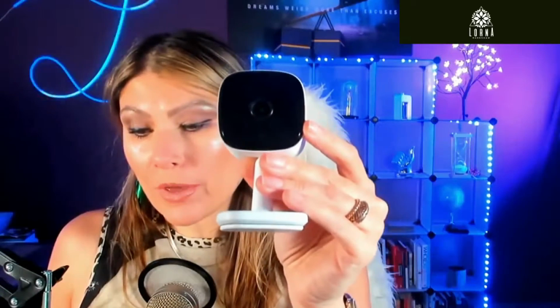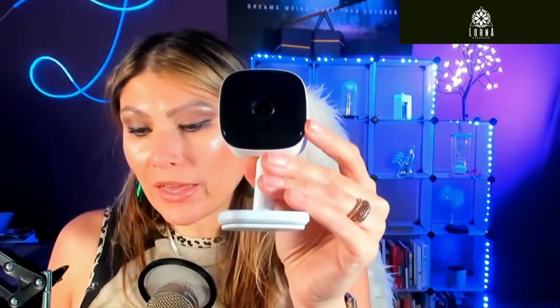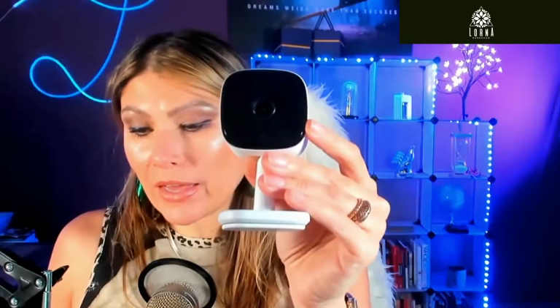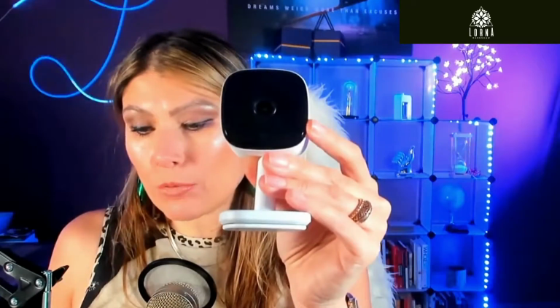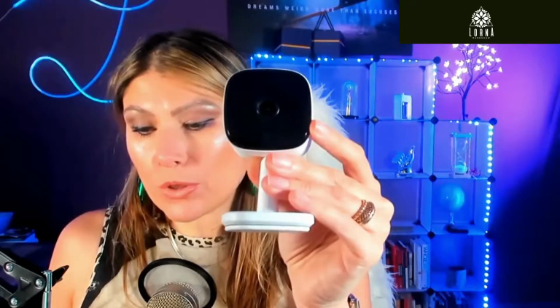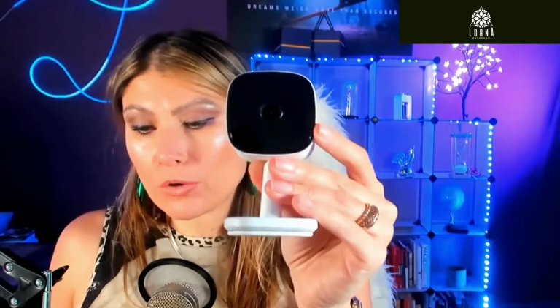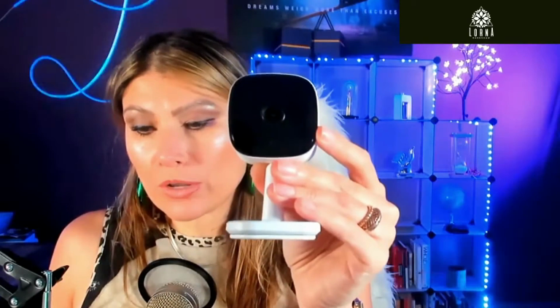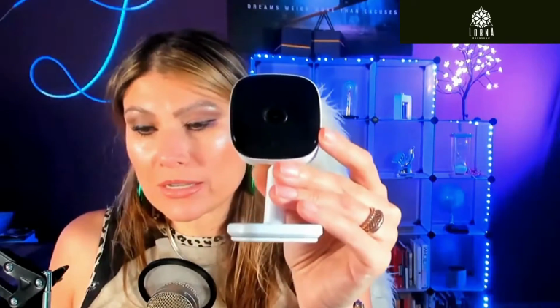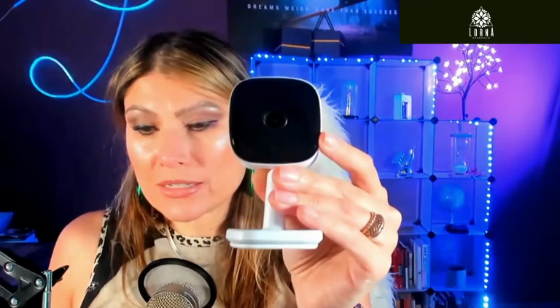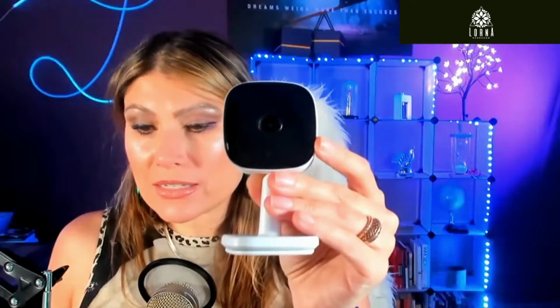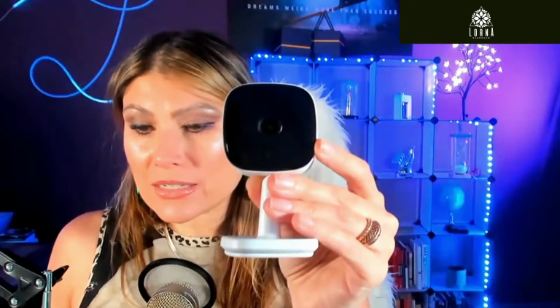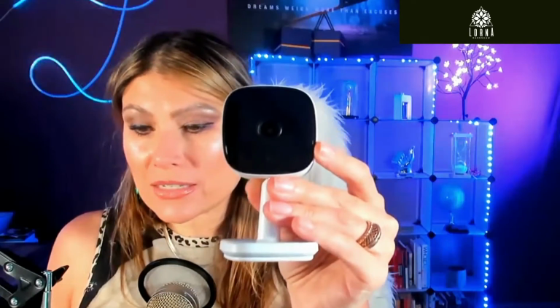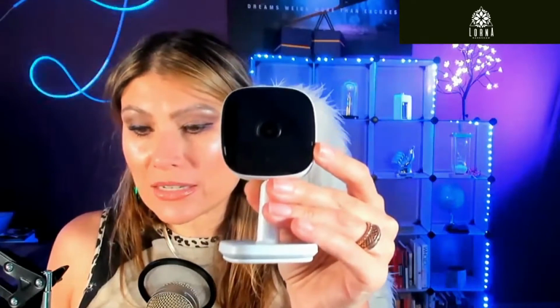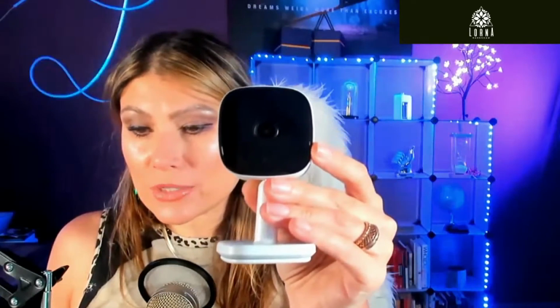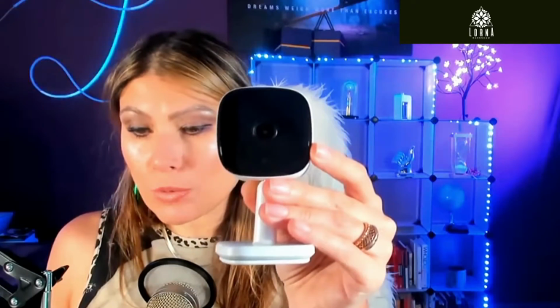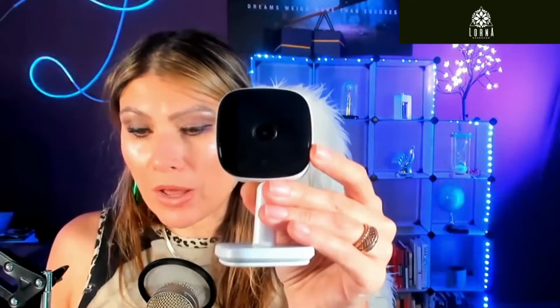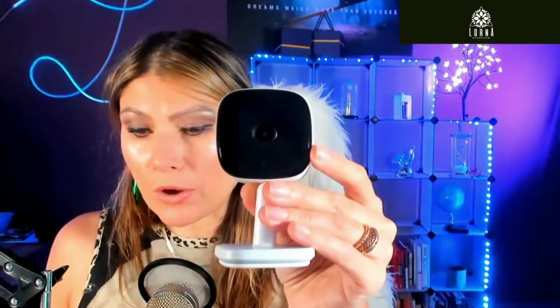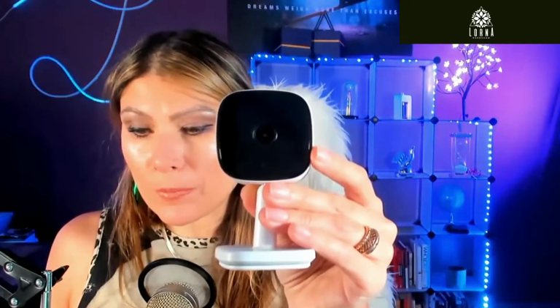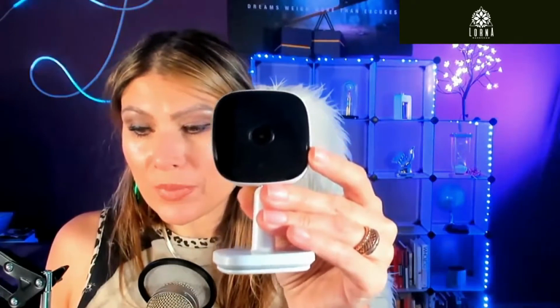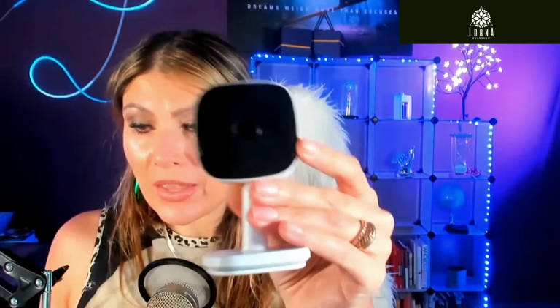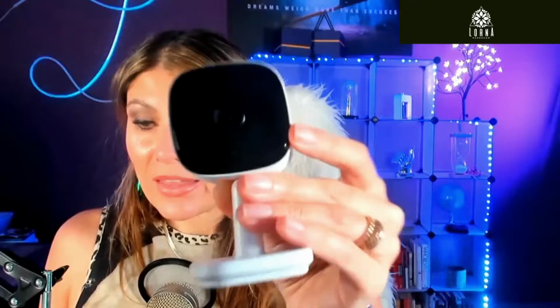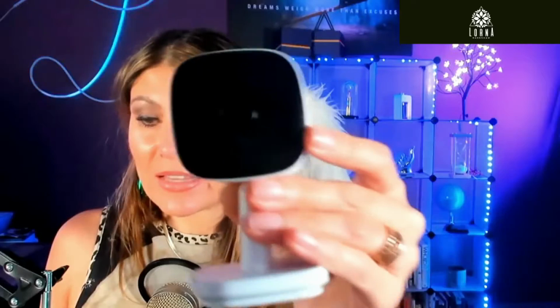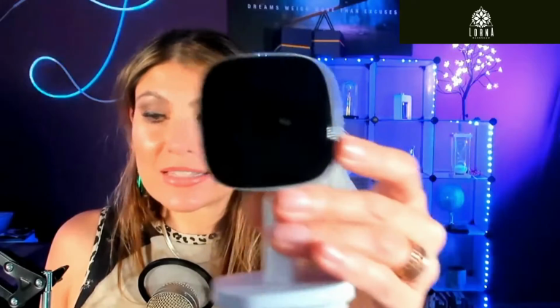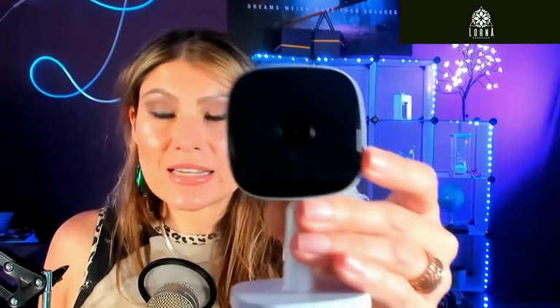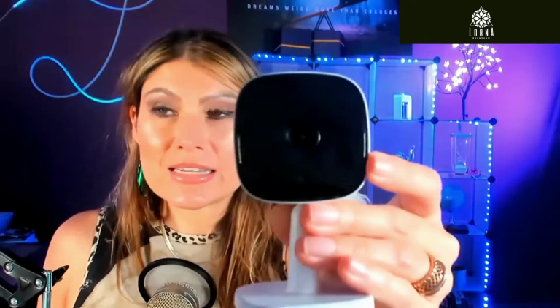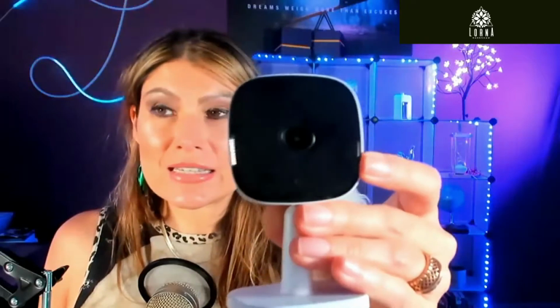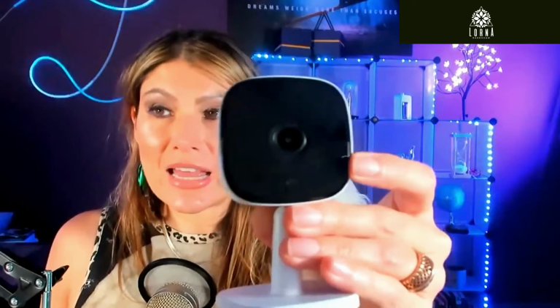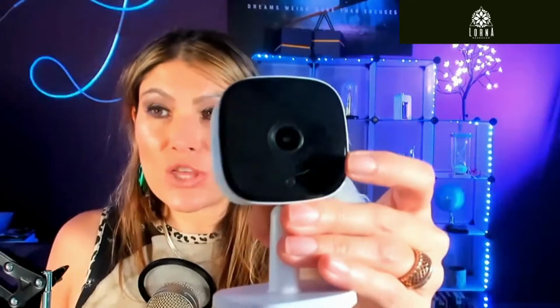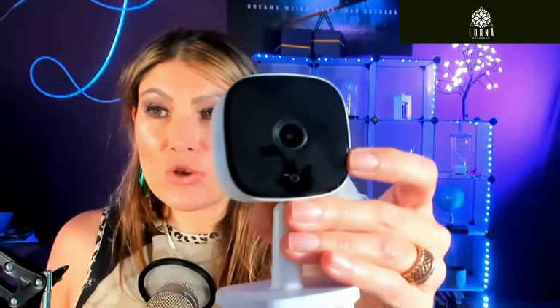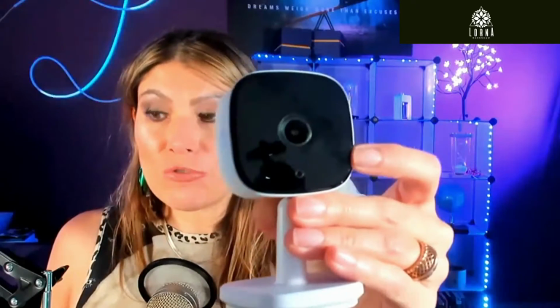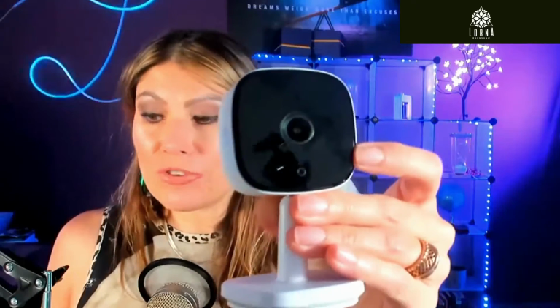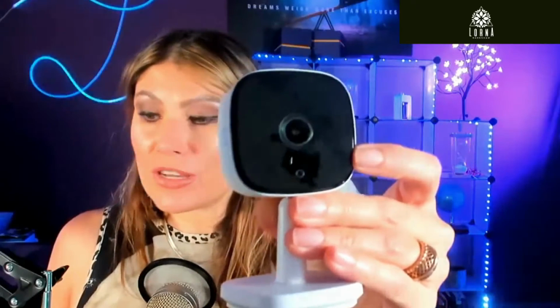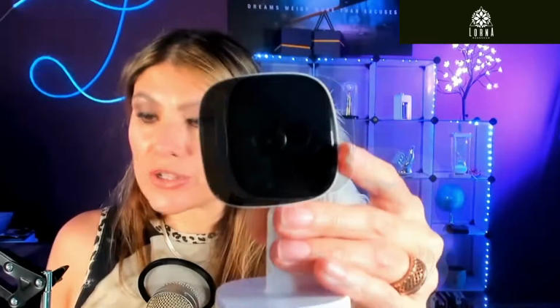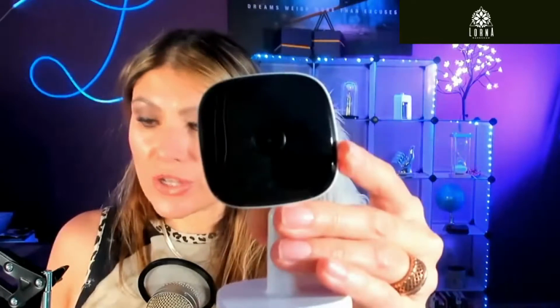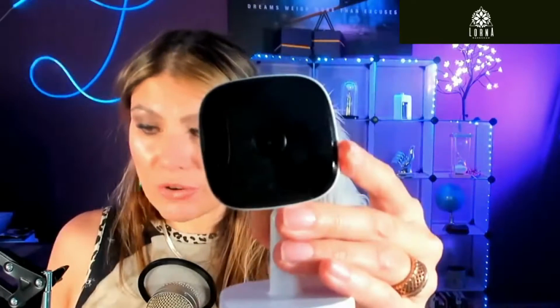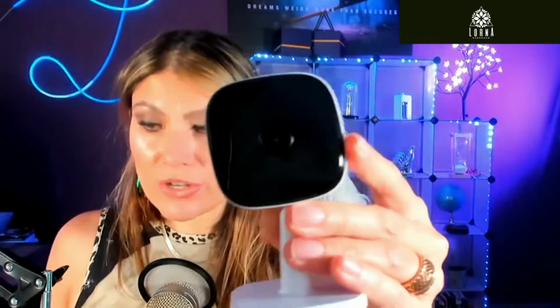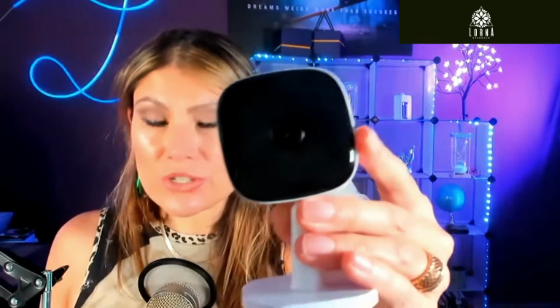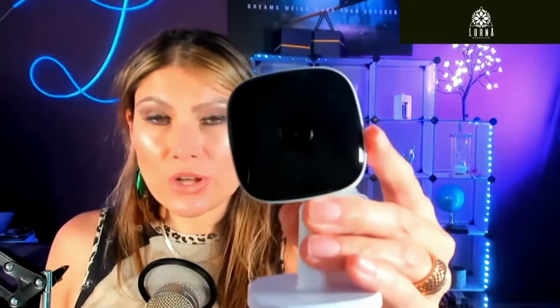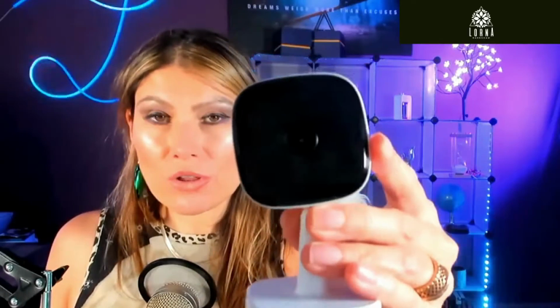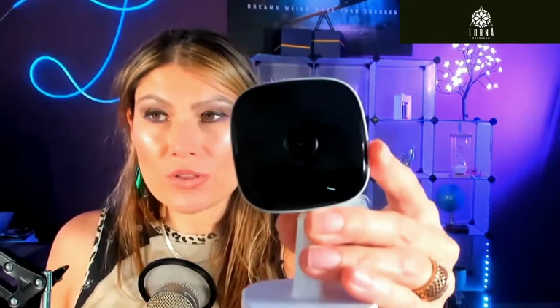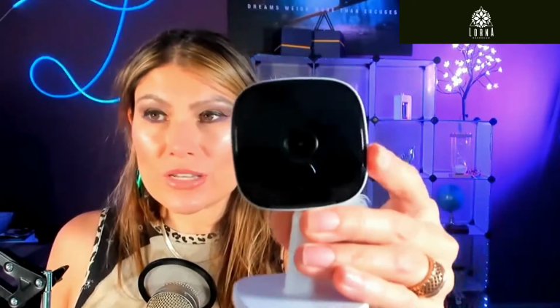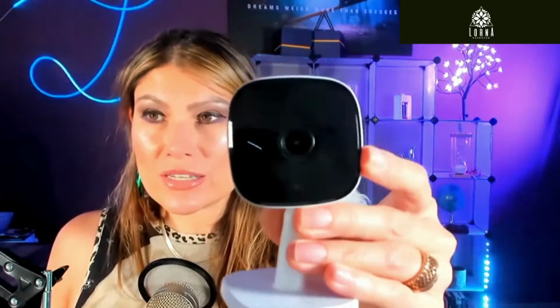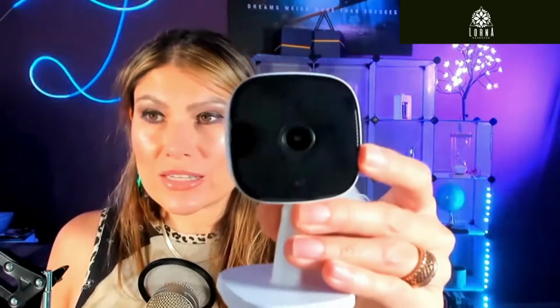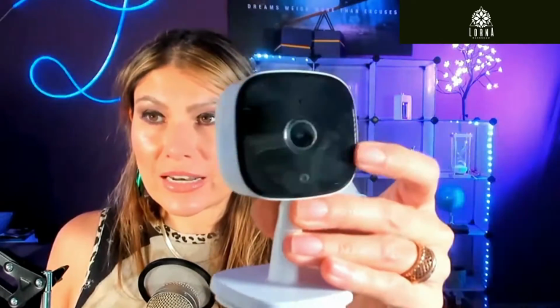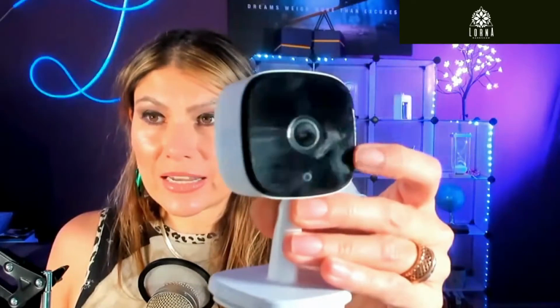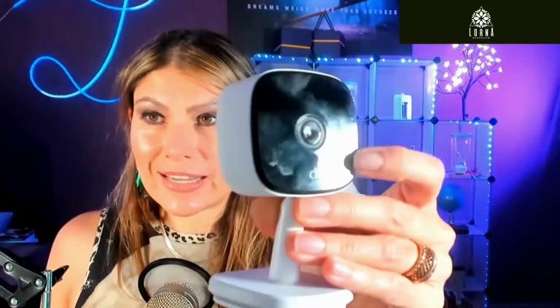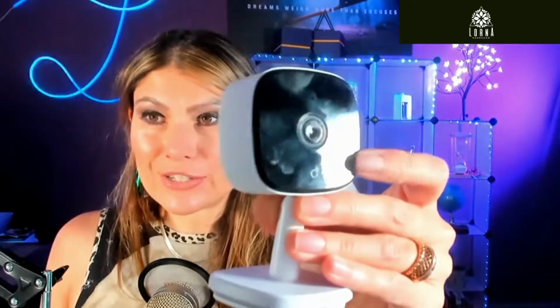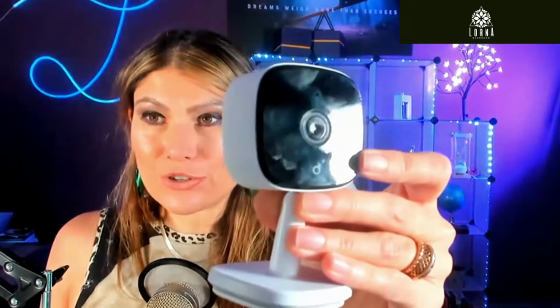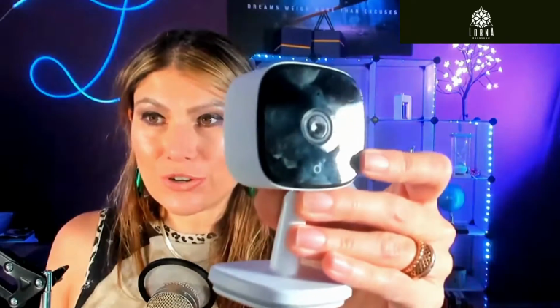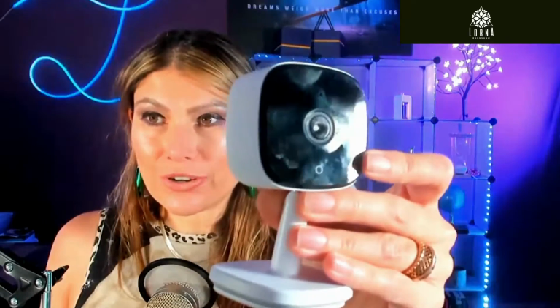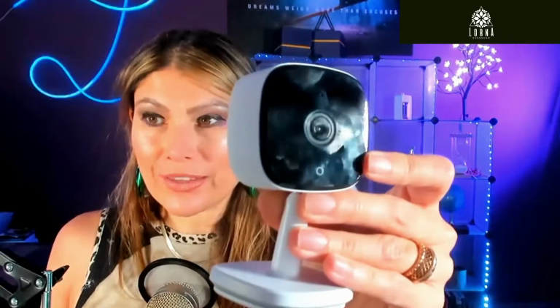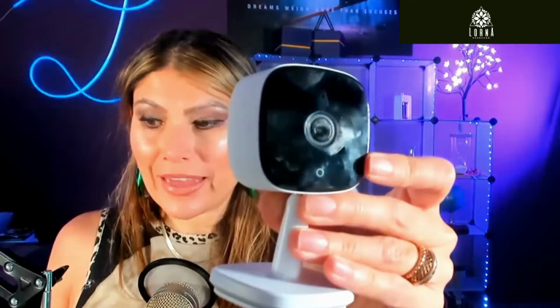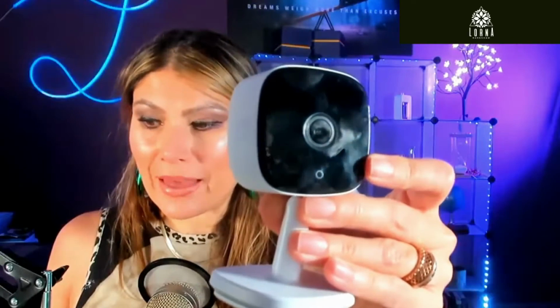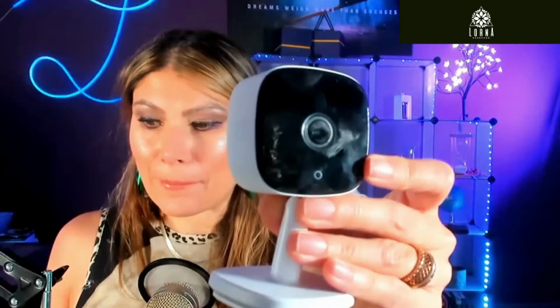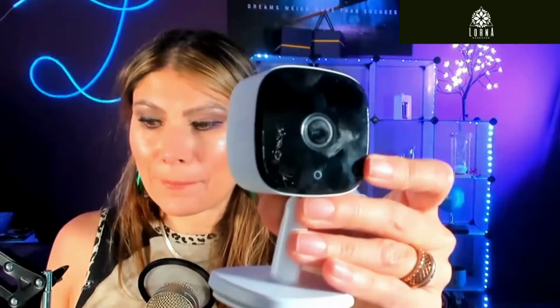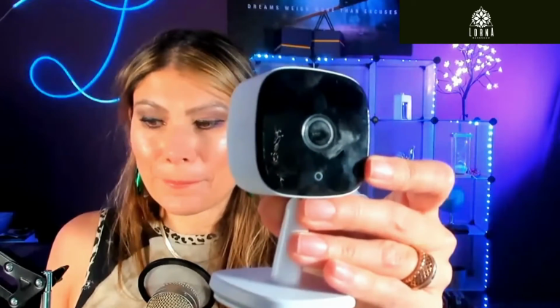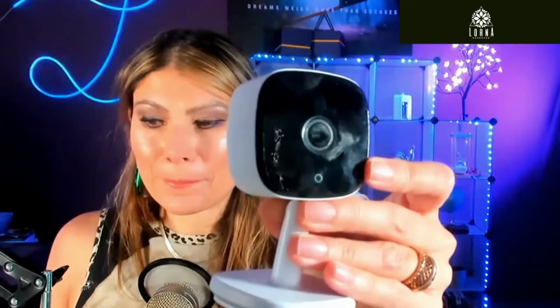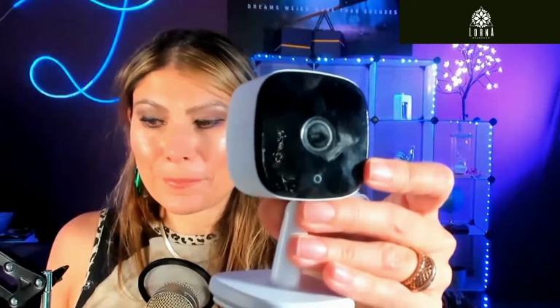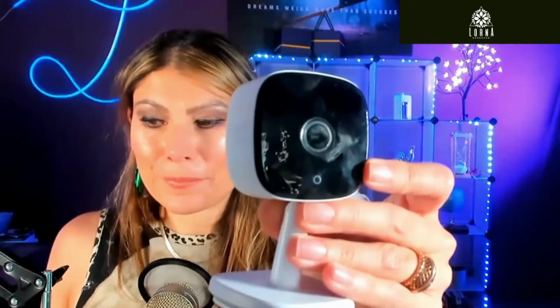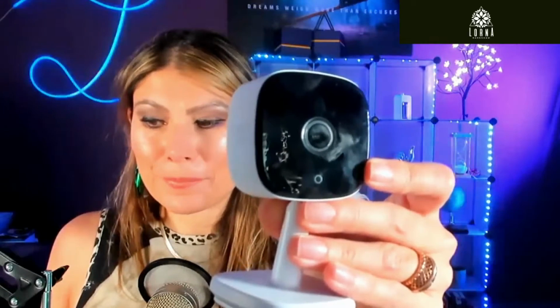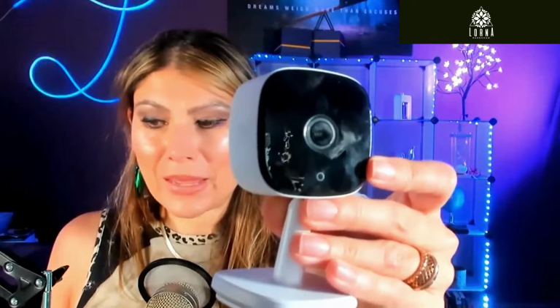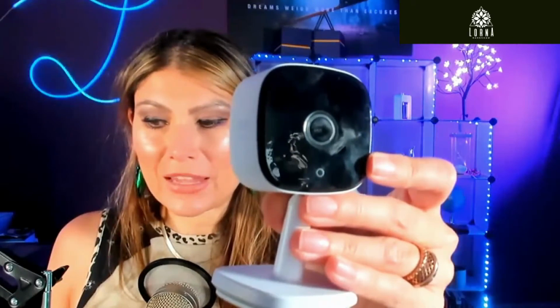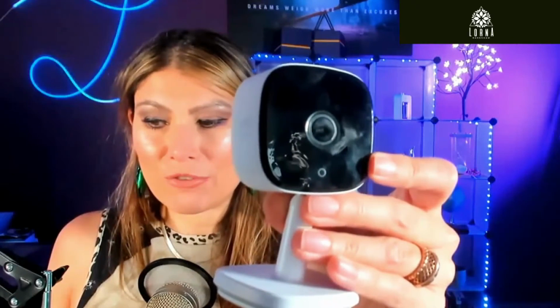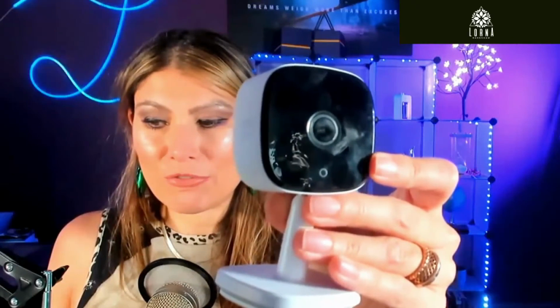This is the eufy Security Solo indoor cam by eufy.